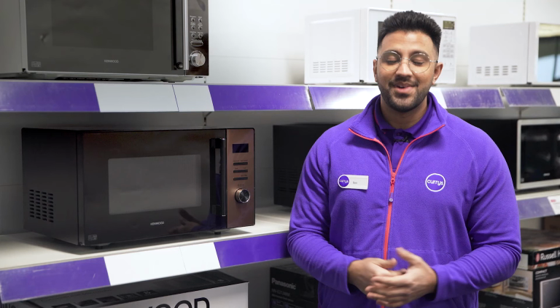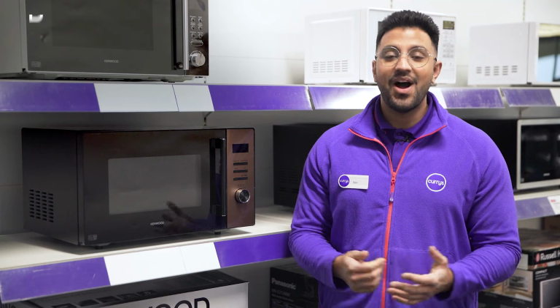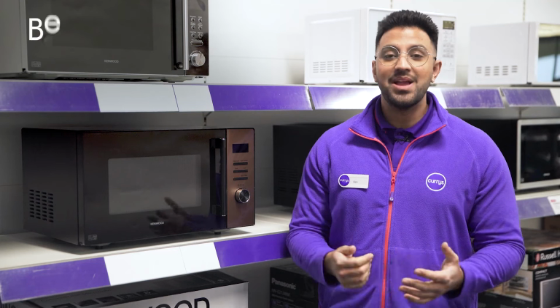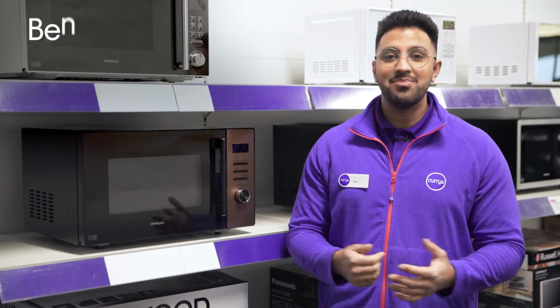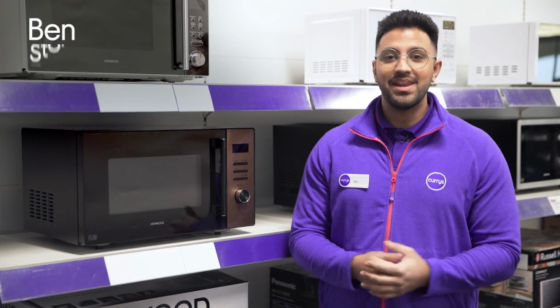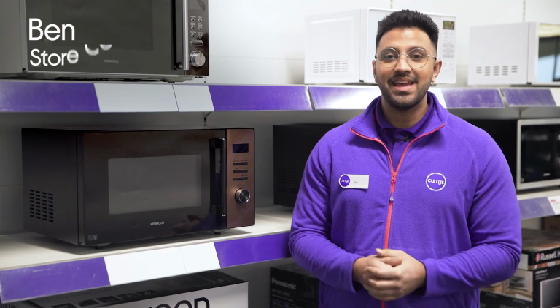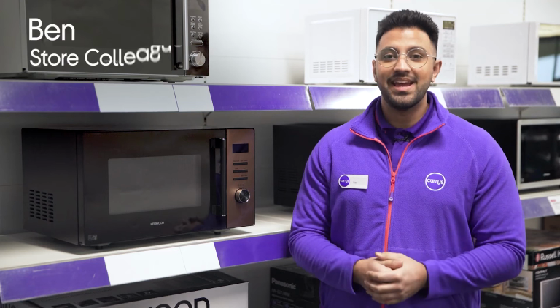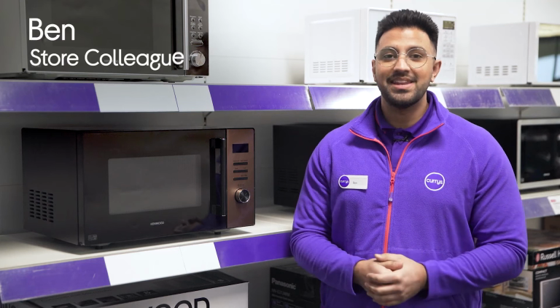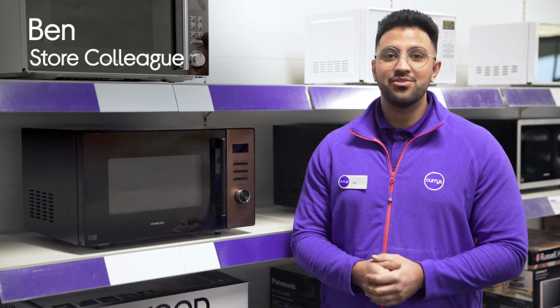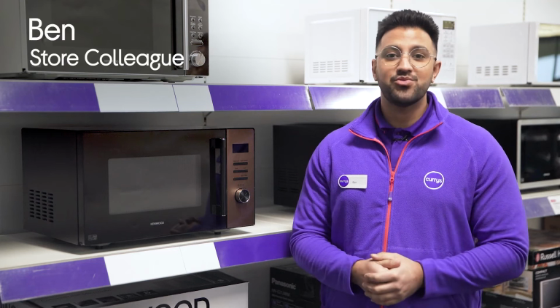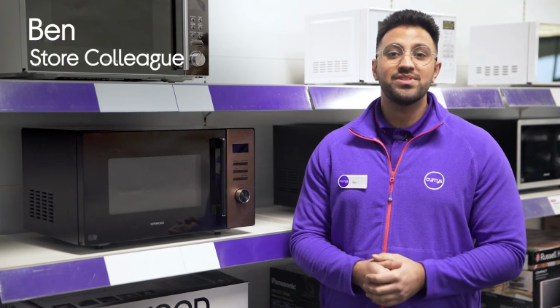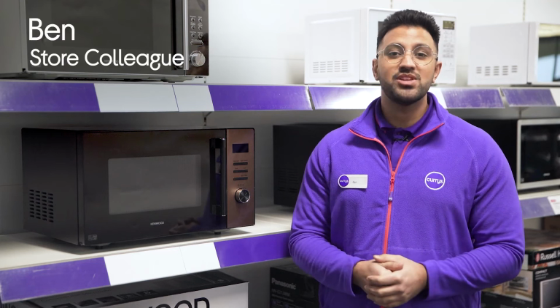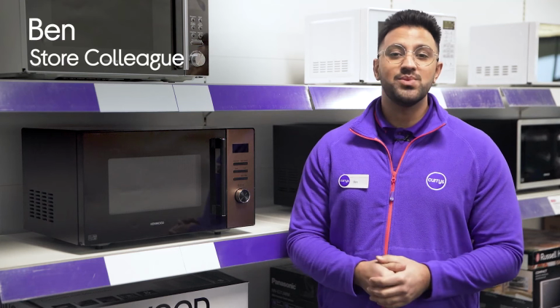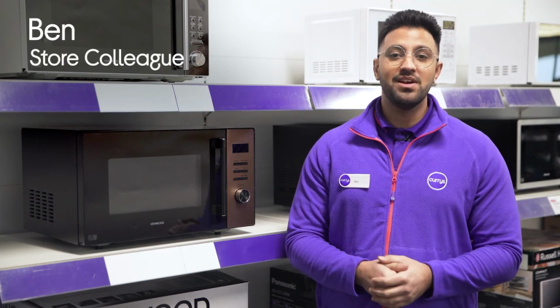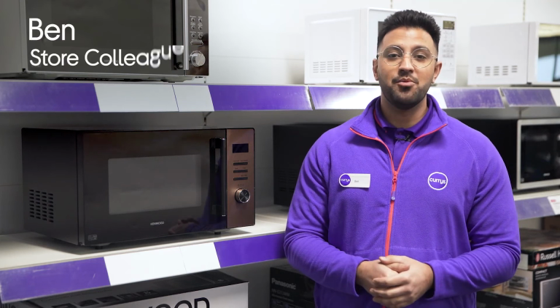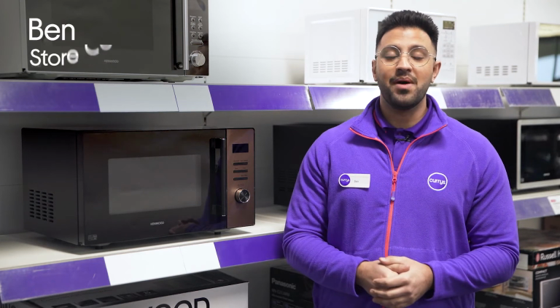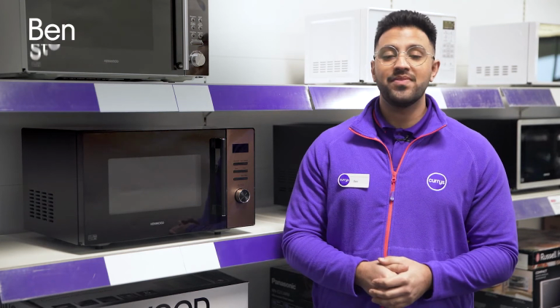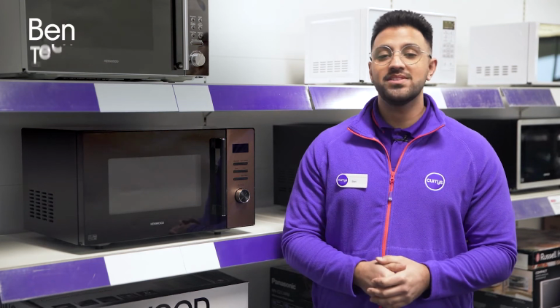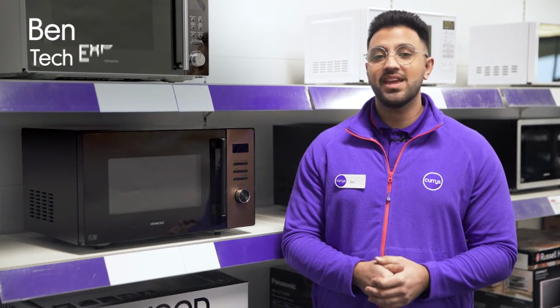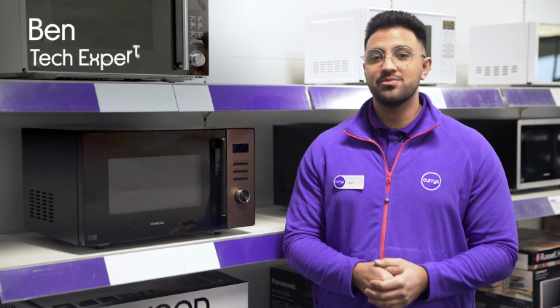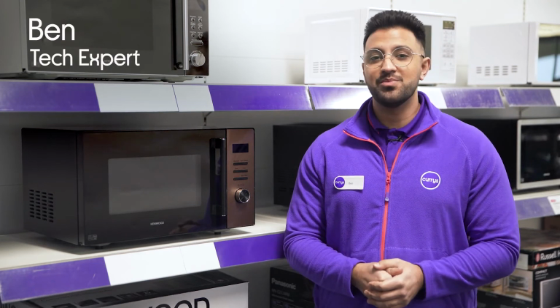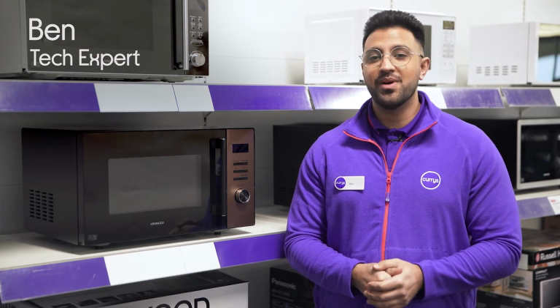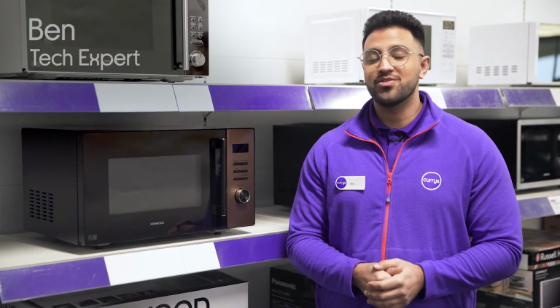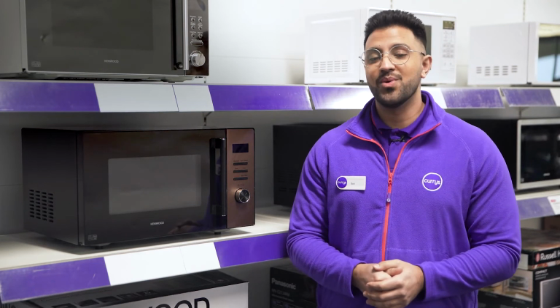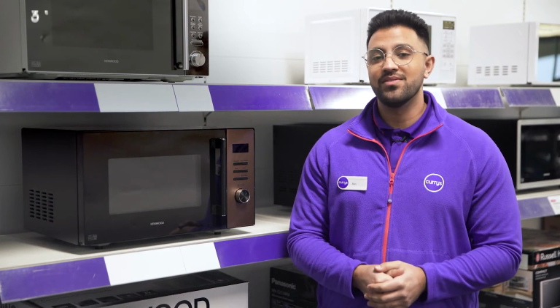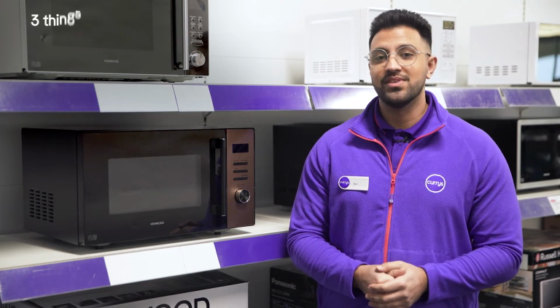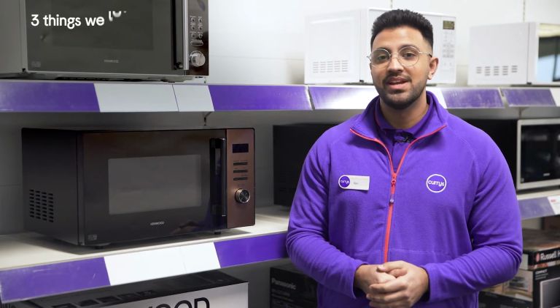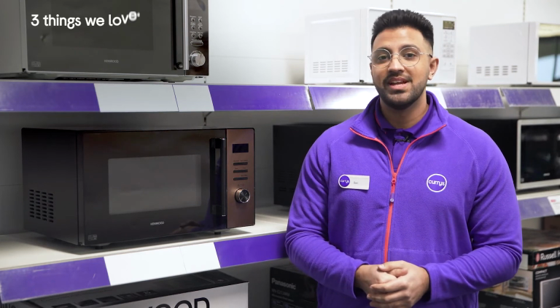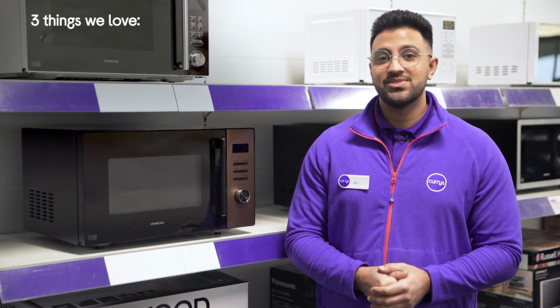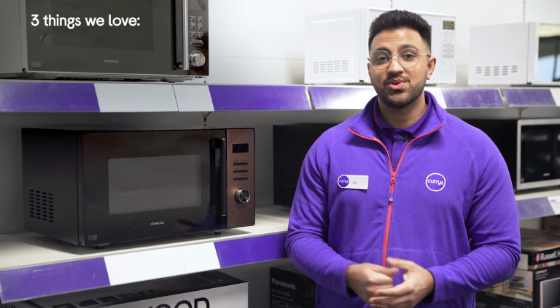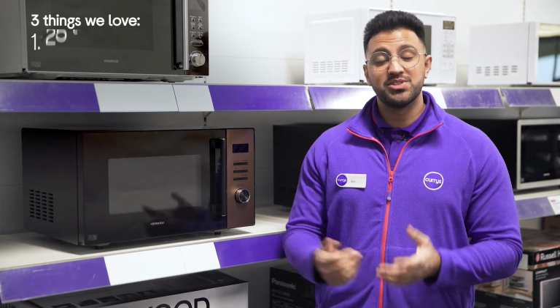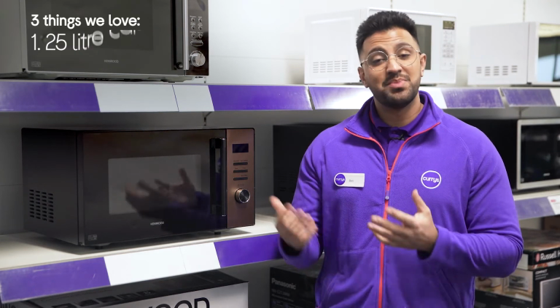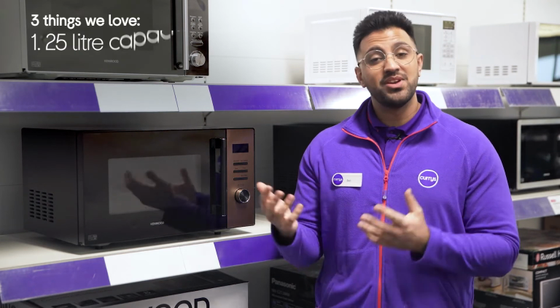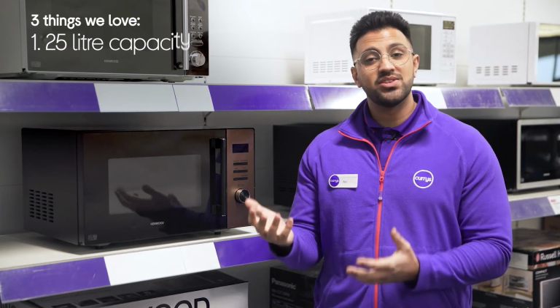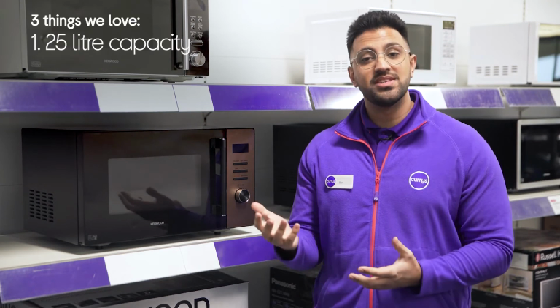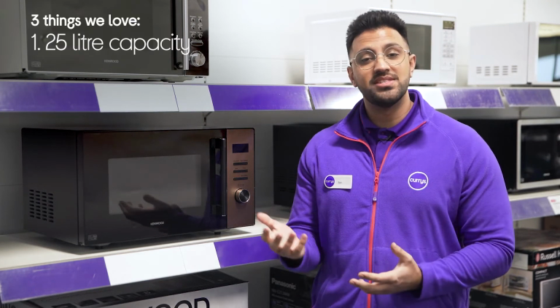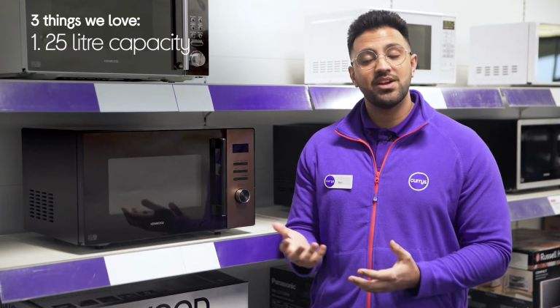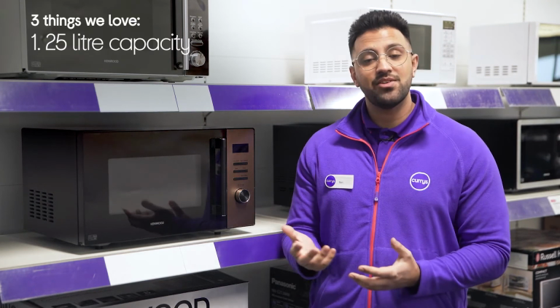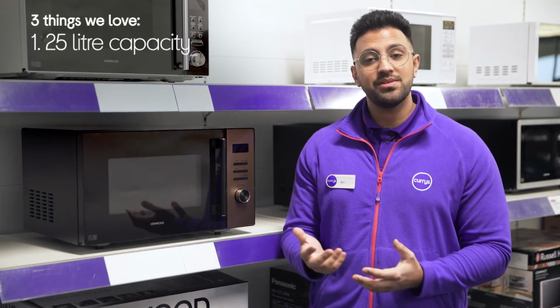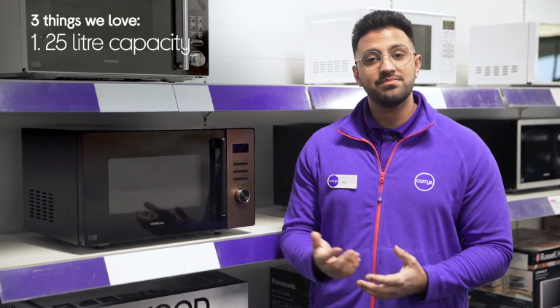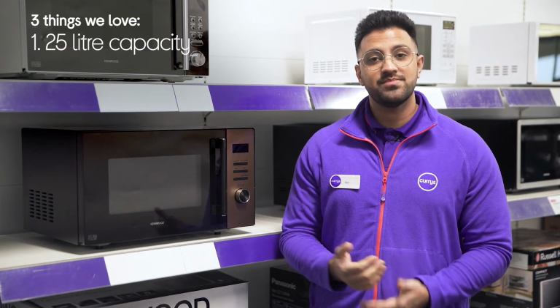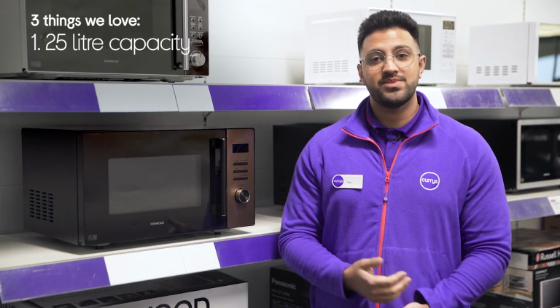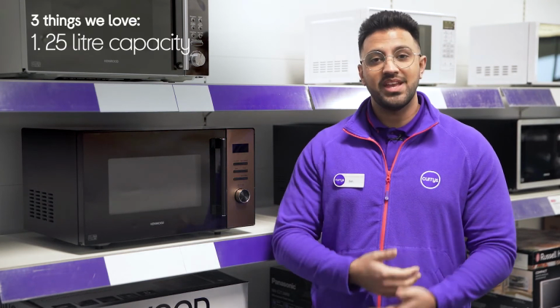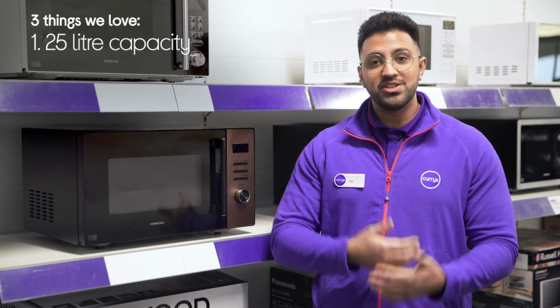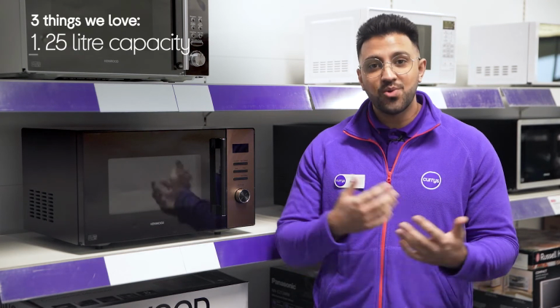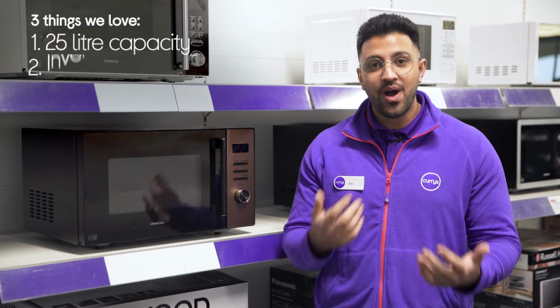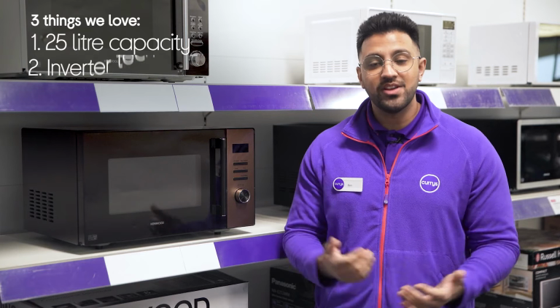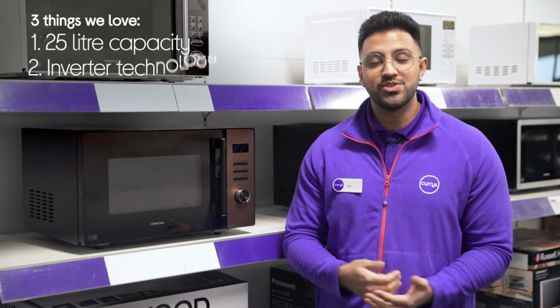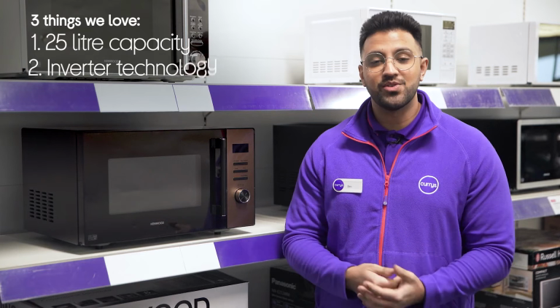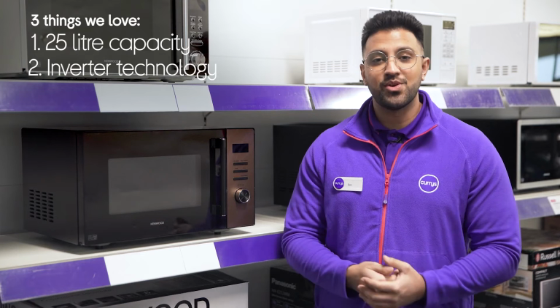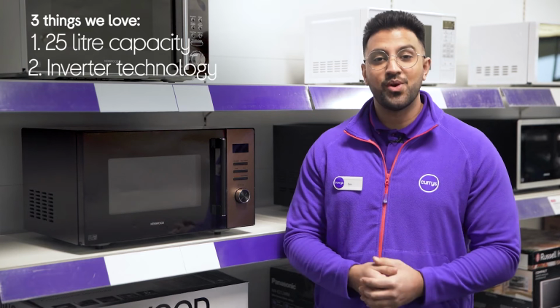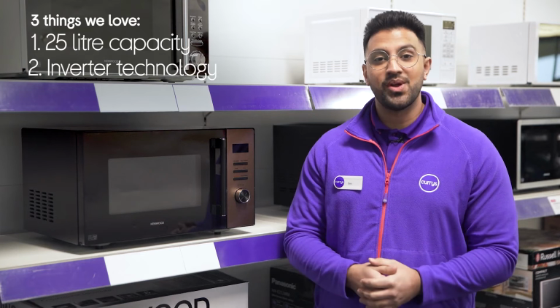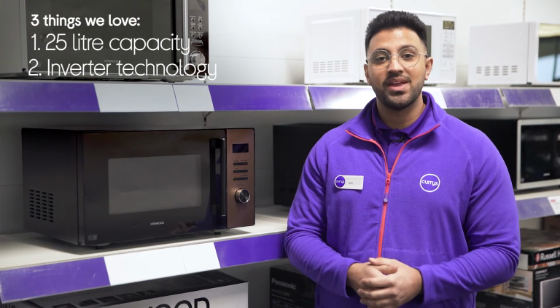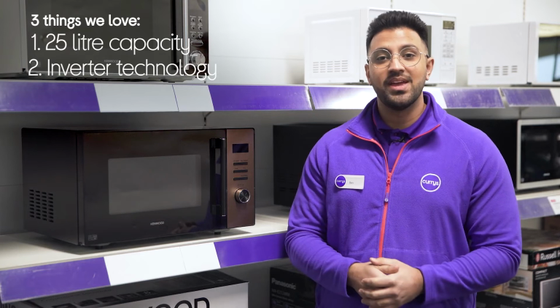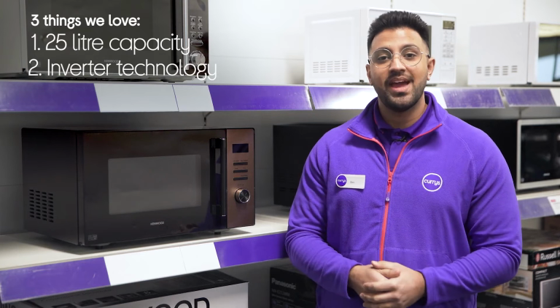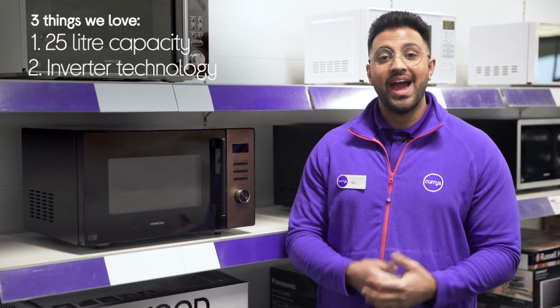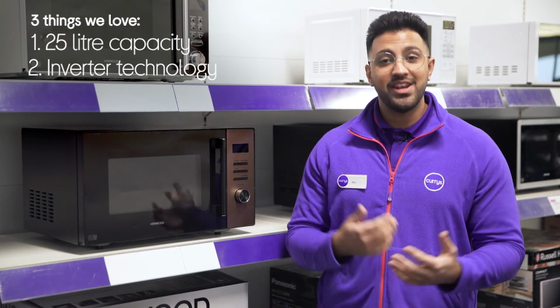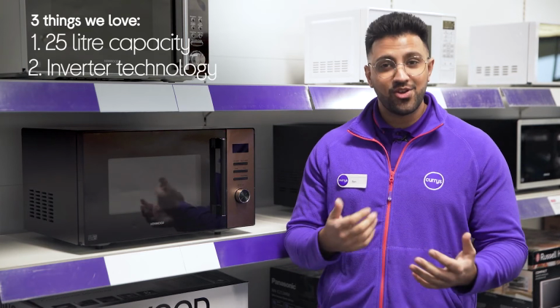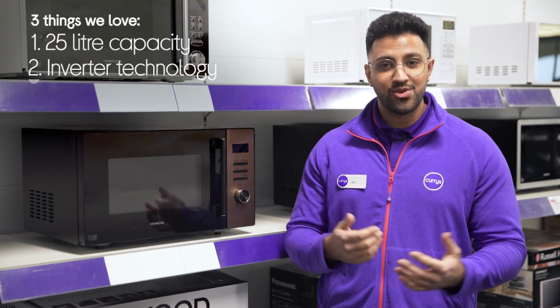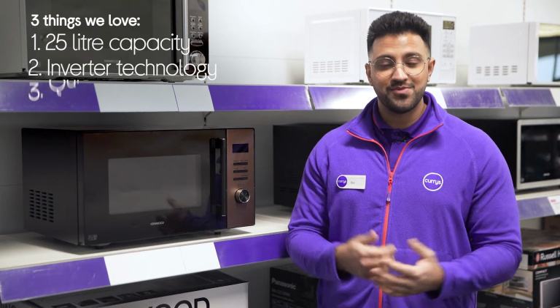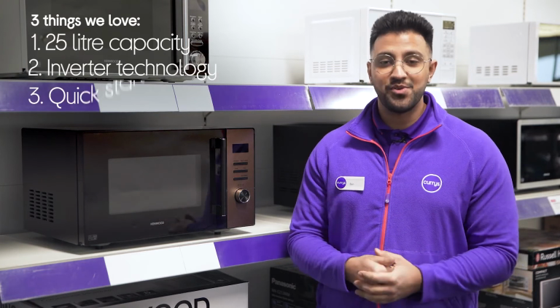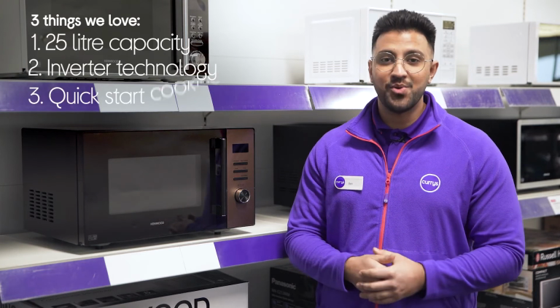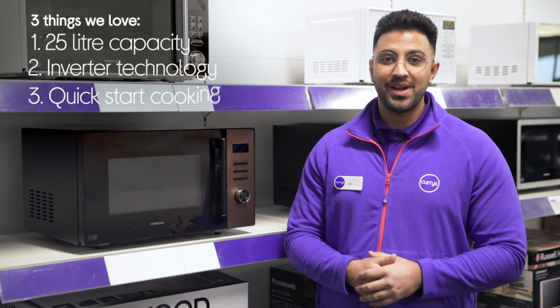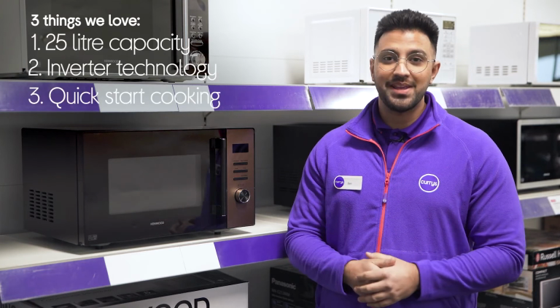Hi, Ben here and here are three things we love about this Kenwood Microwave. It's got a spacious interior, stays quiet during cooking, and it cooks food quickly.